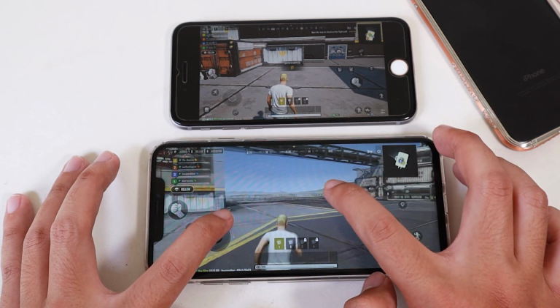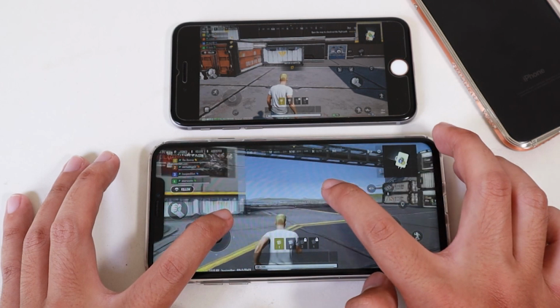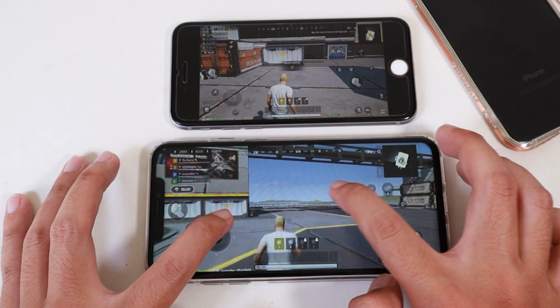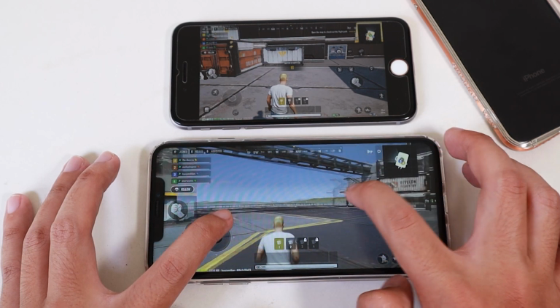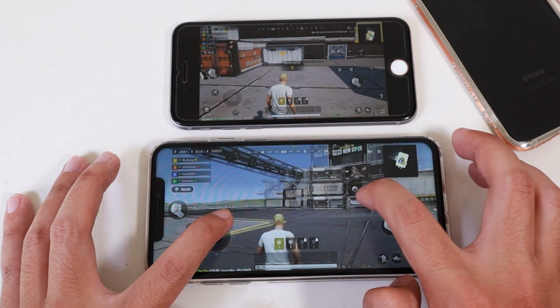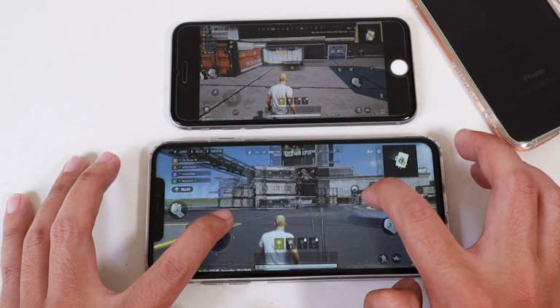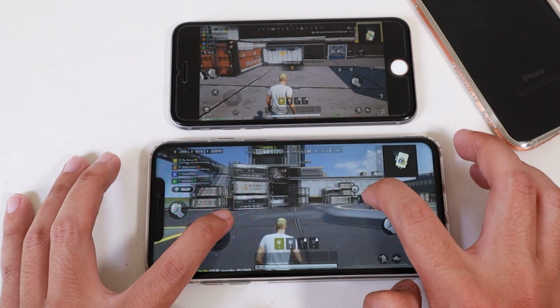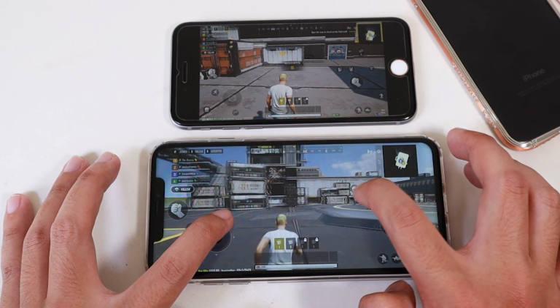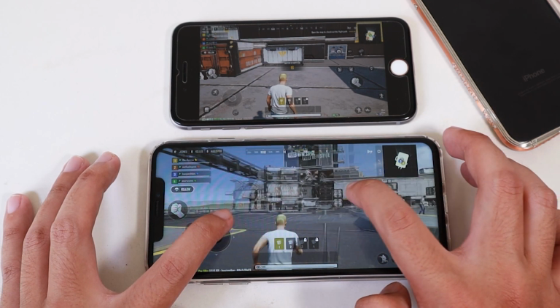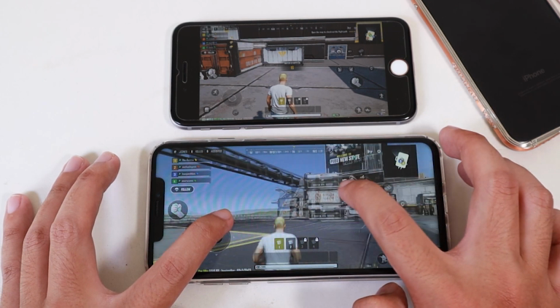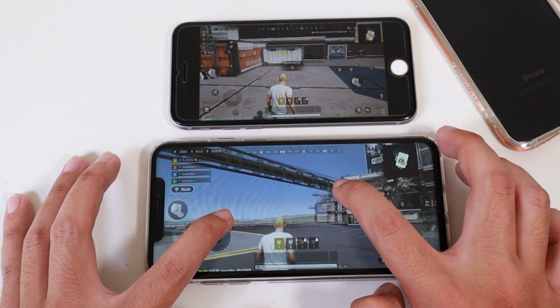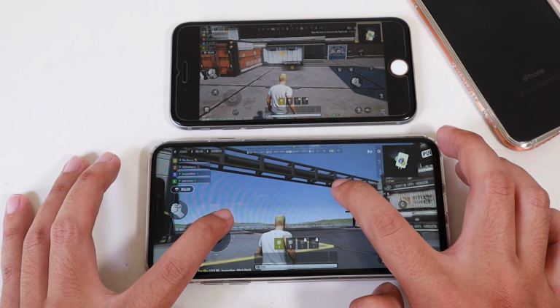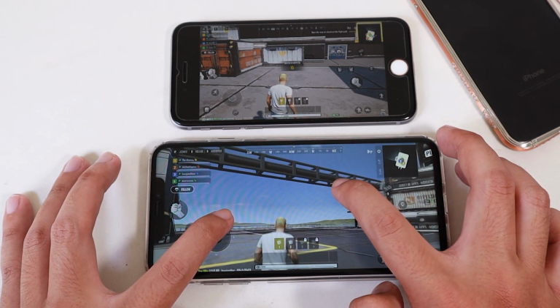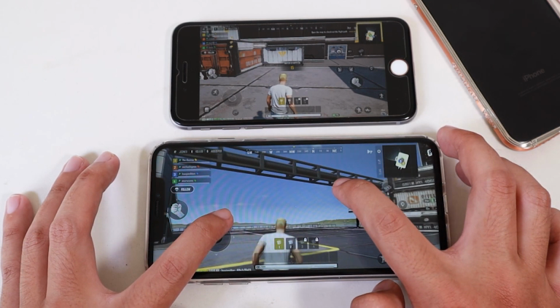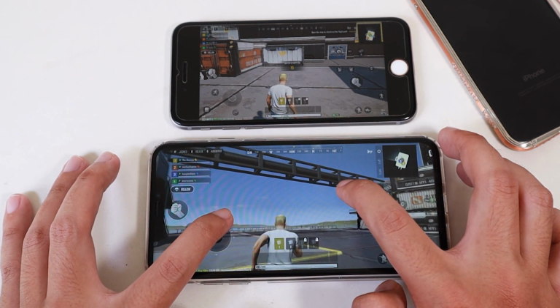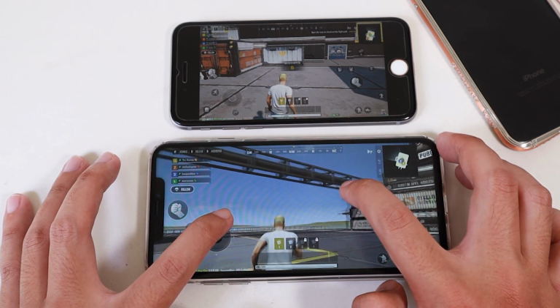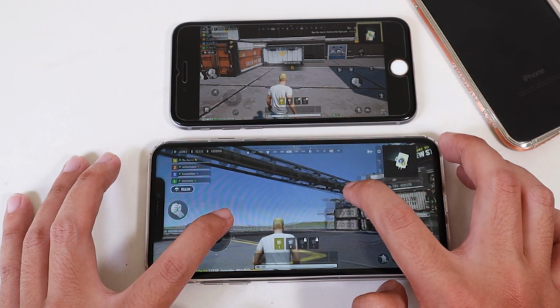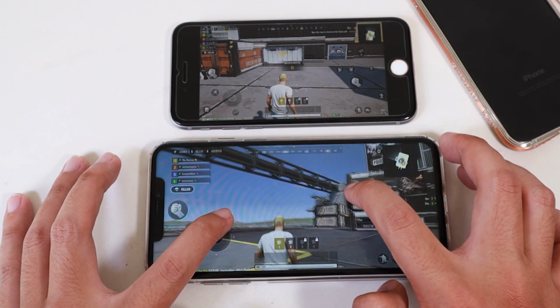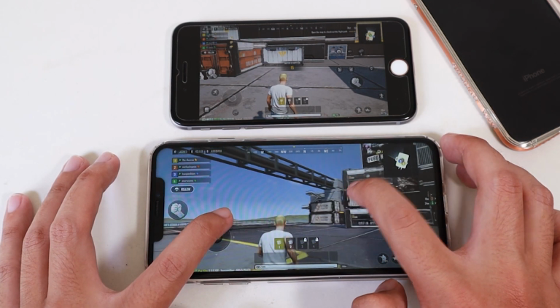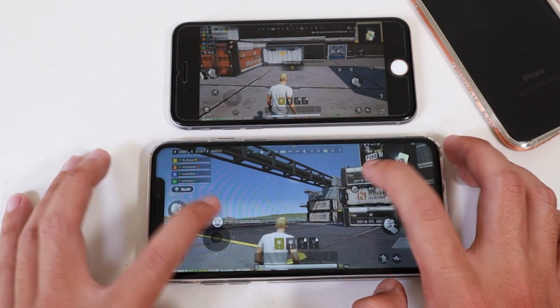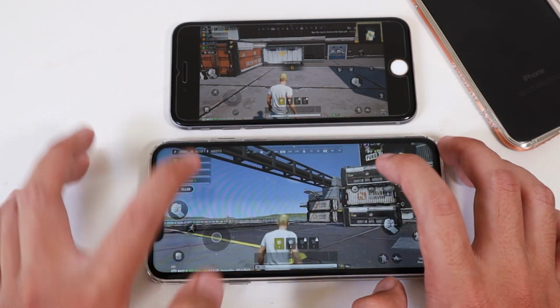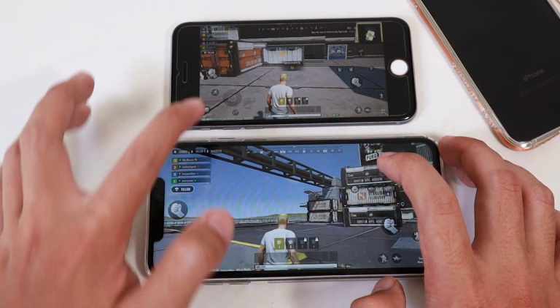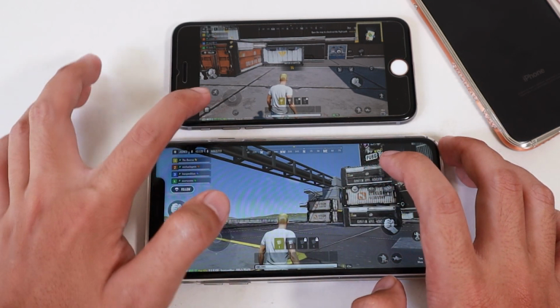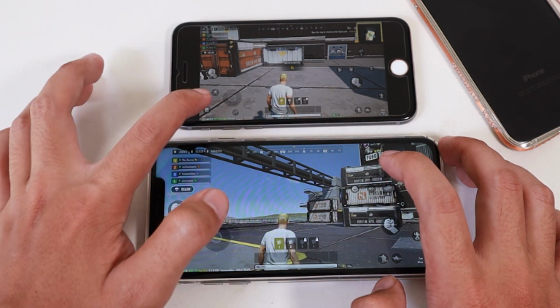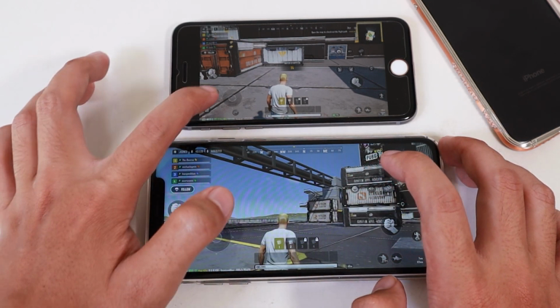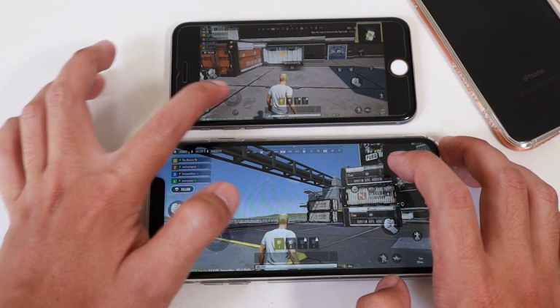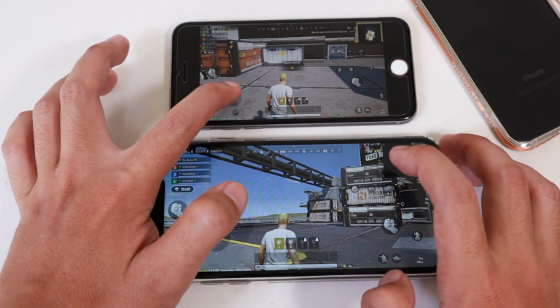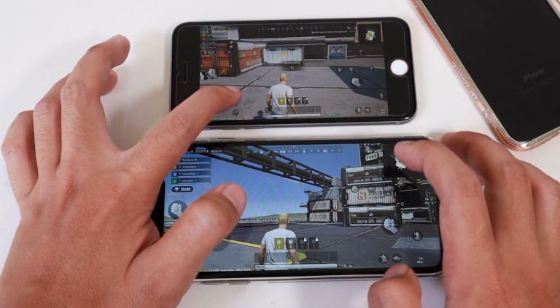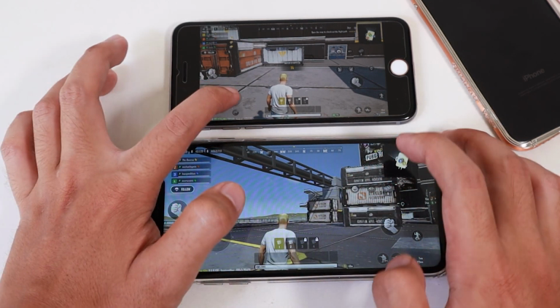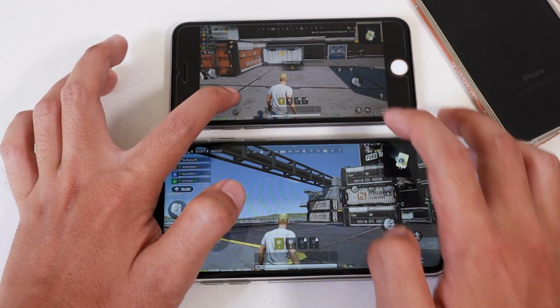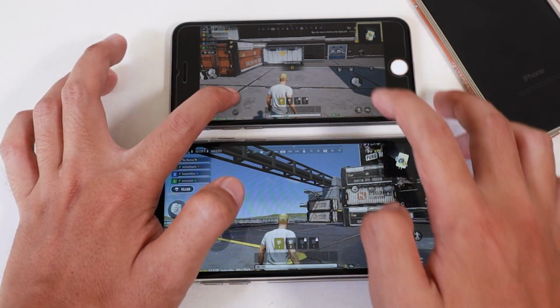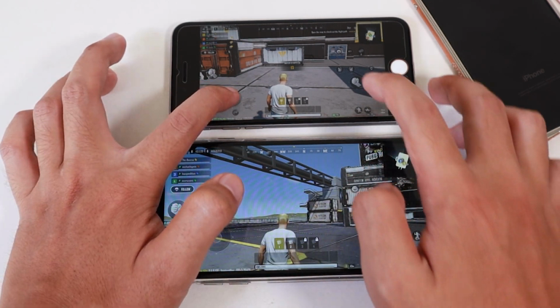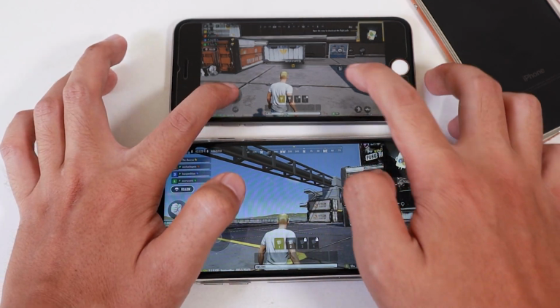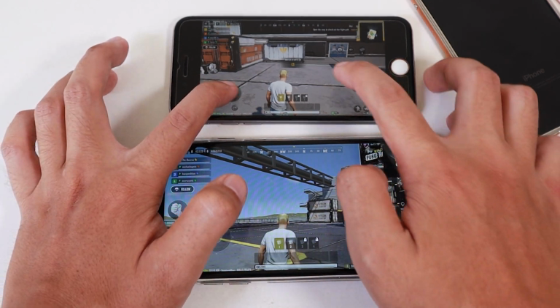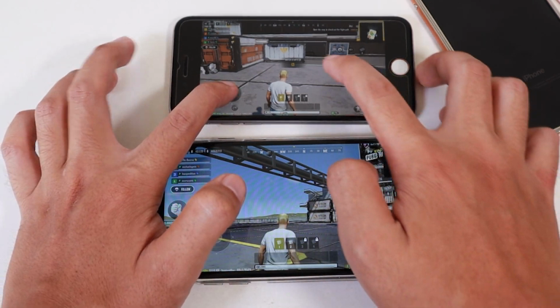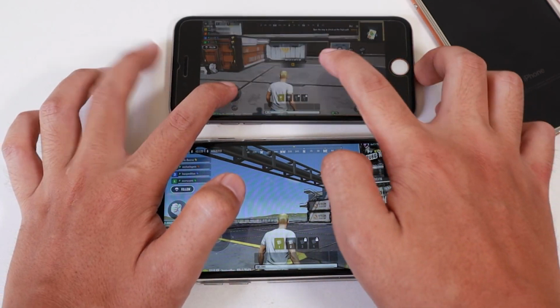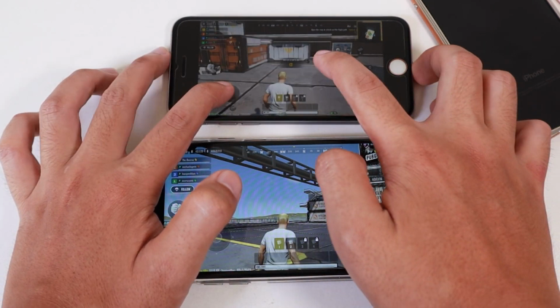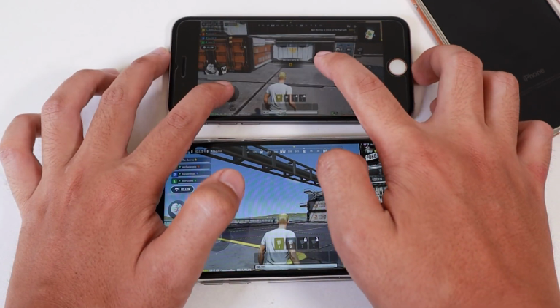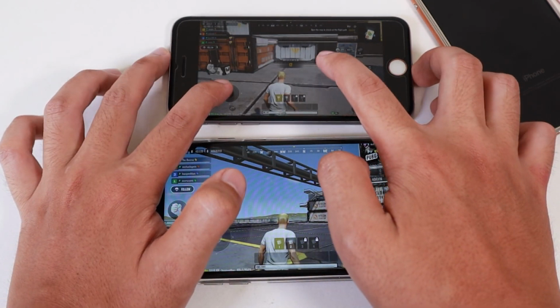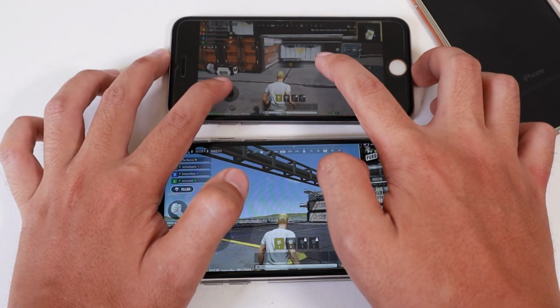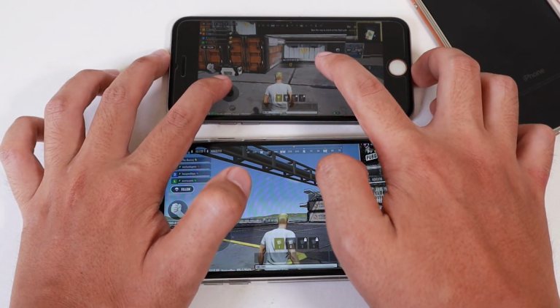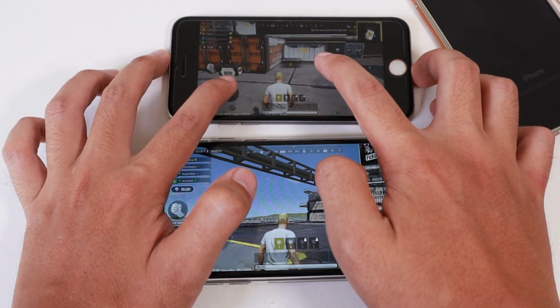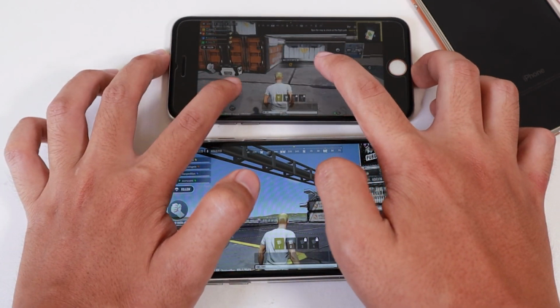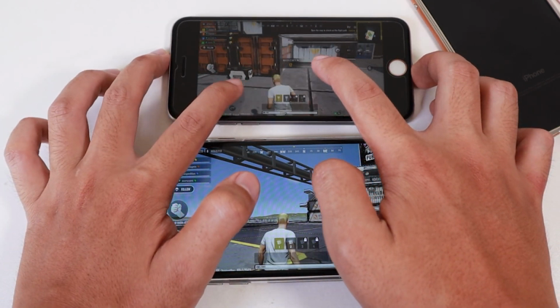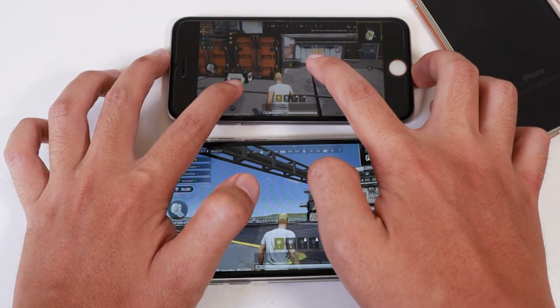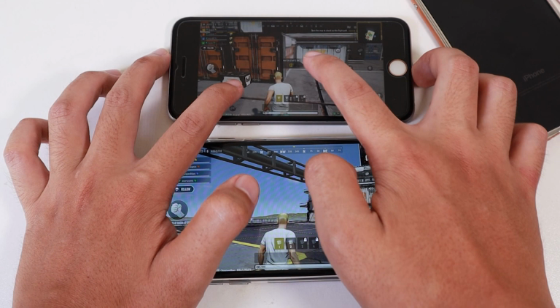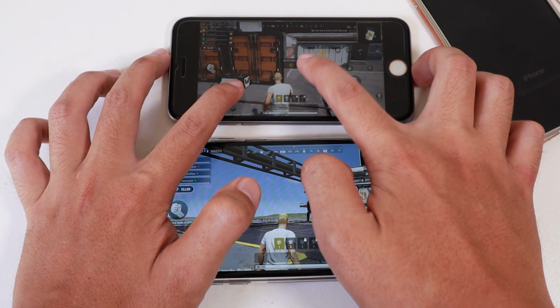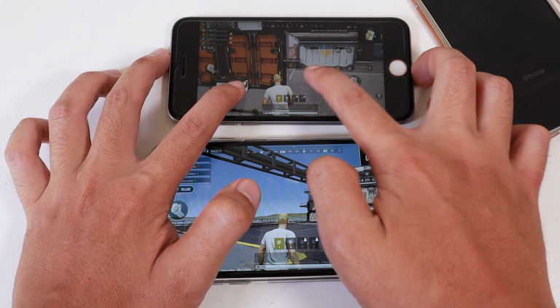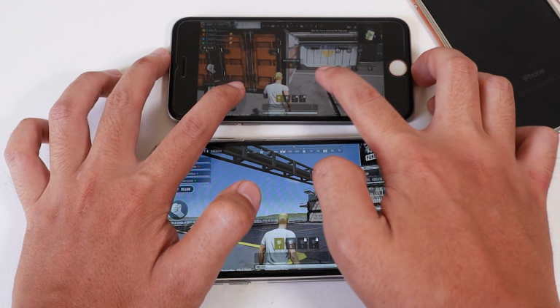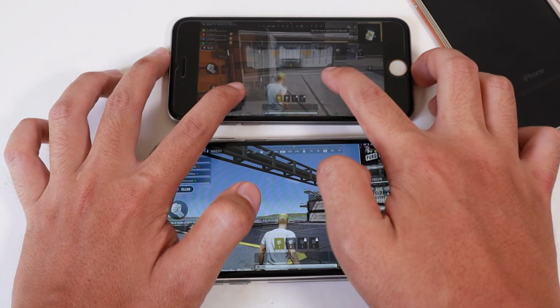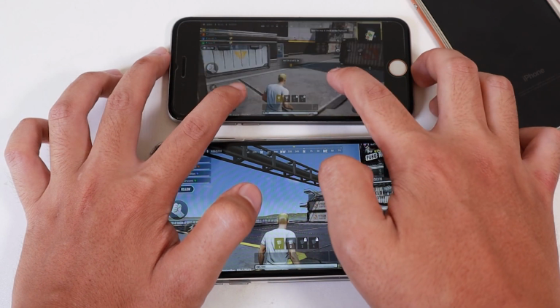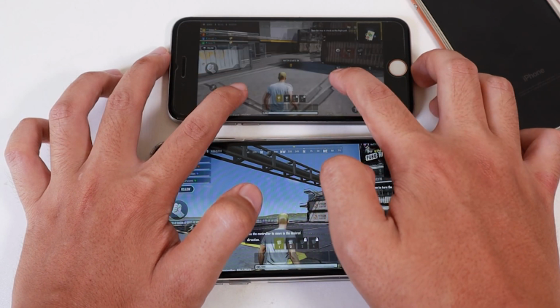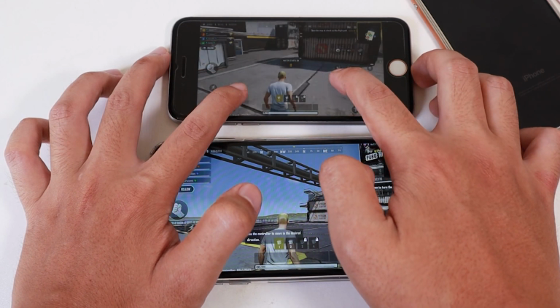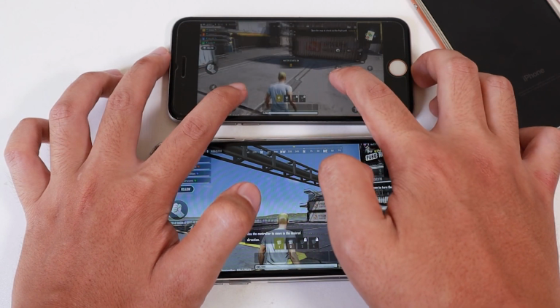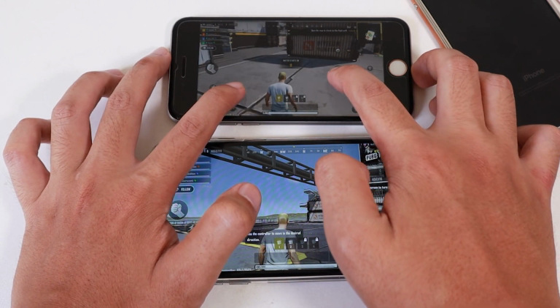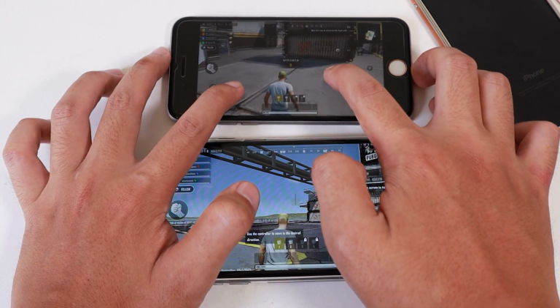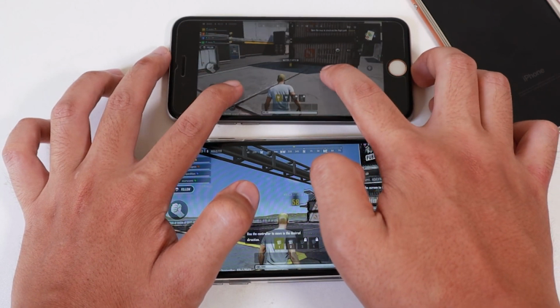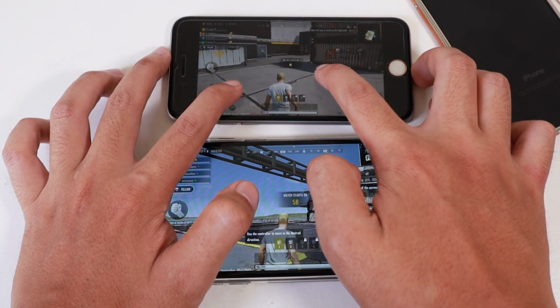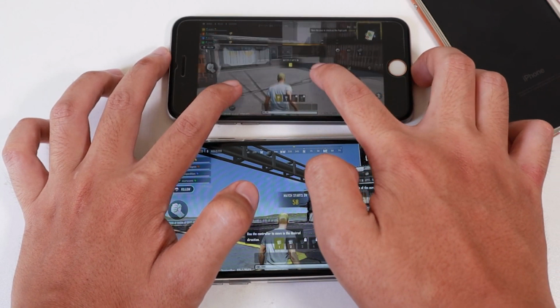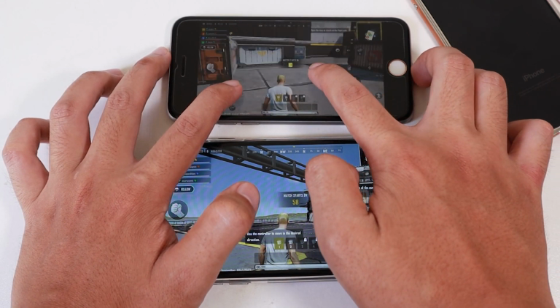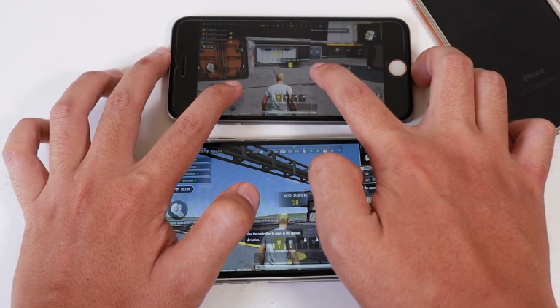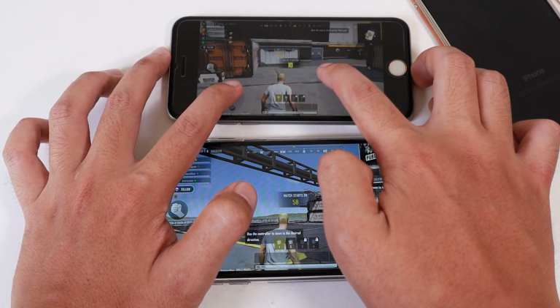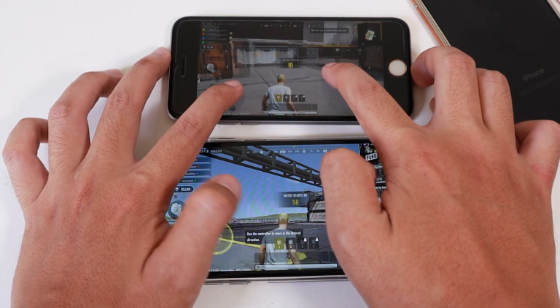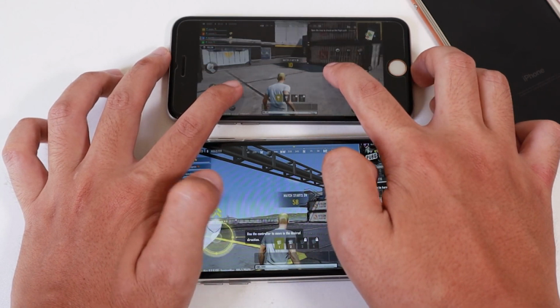And one more thing — you can see the pixel around the character. But with the 8s Max, it is much, much better, and it is still playable on the iPhone 6s.